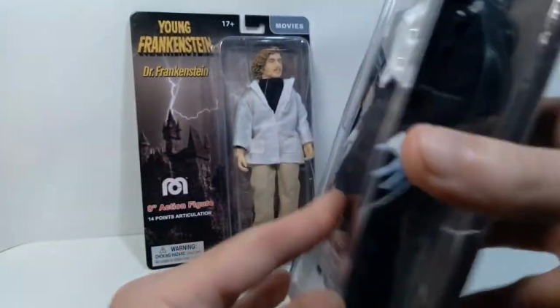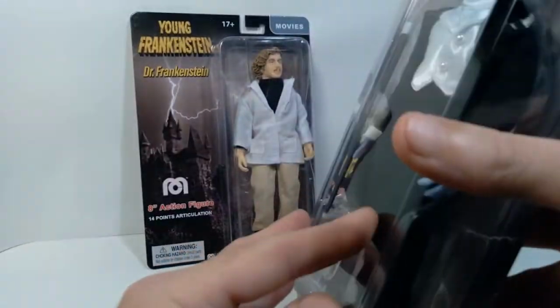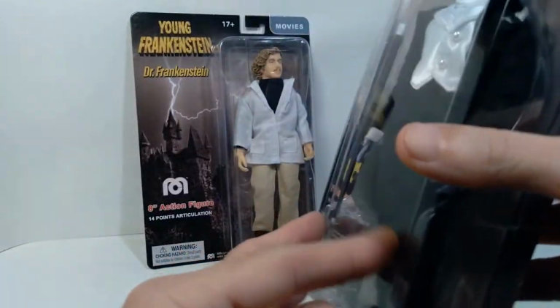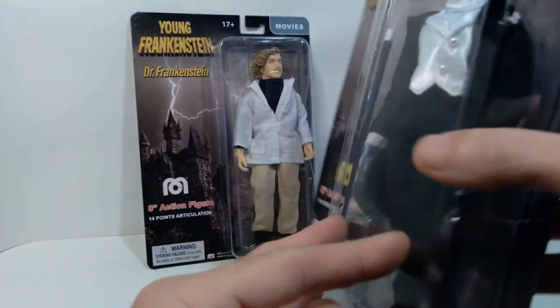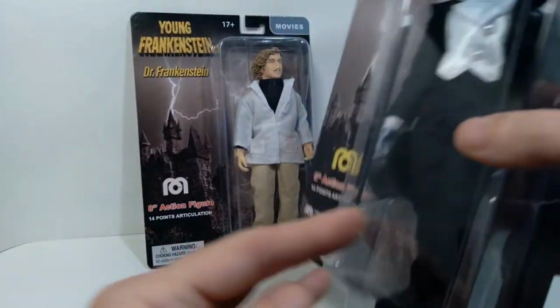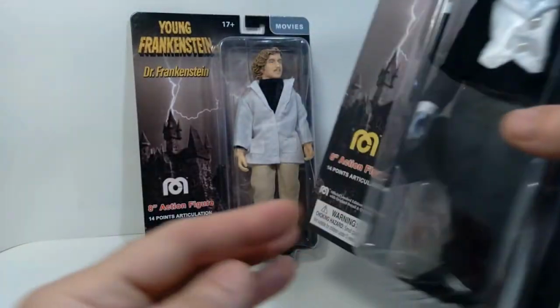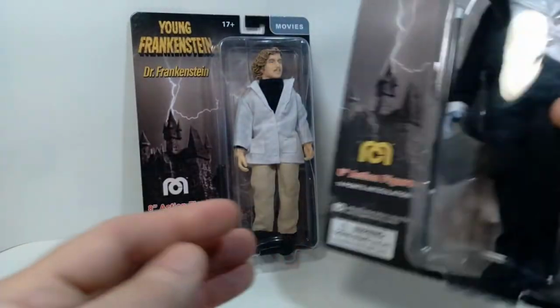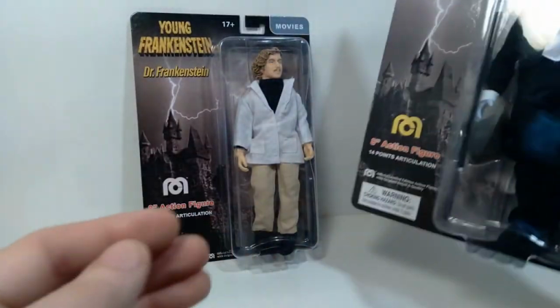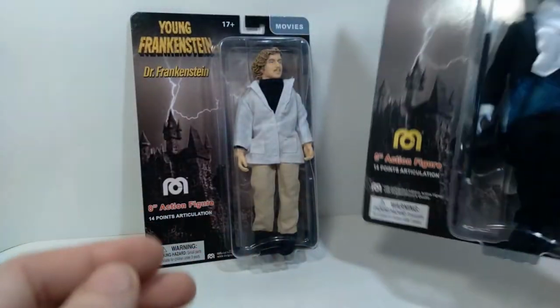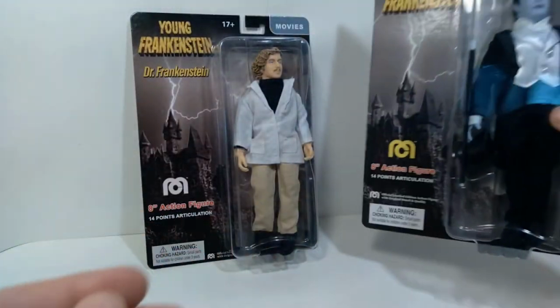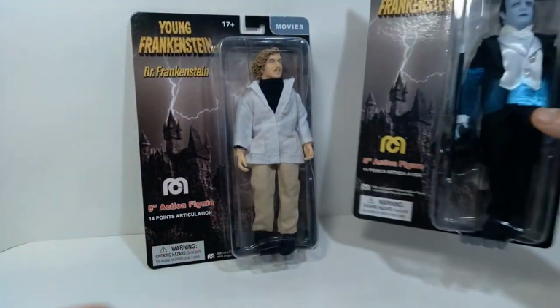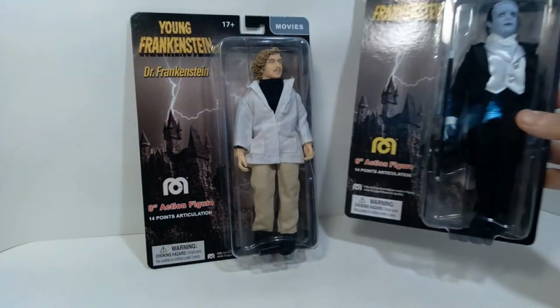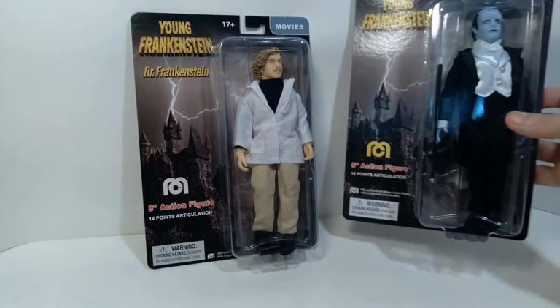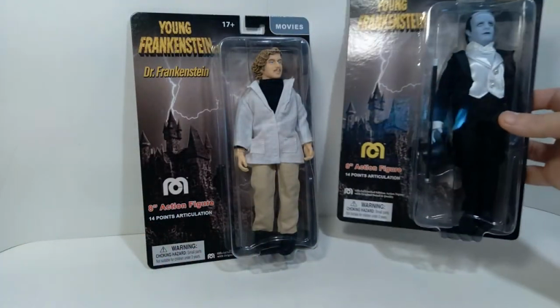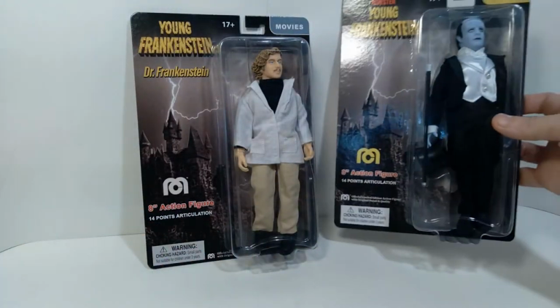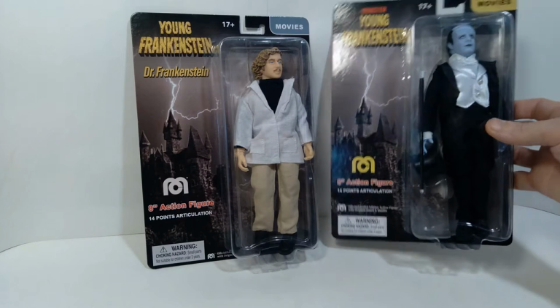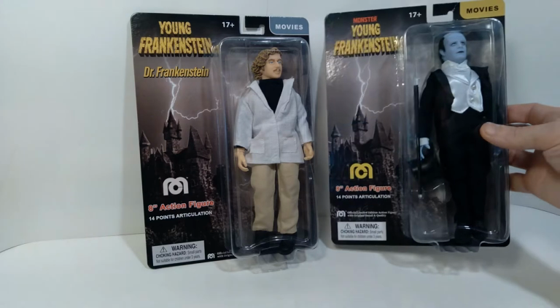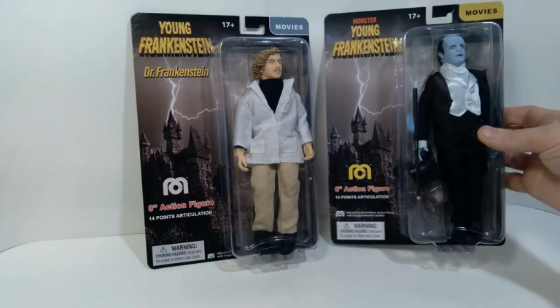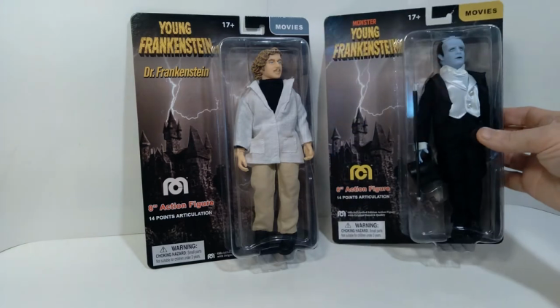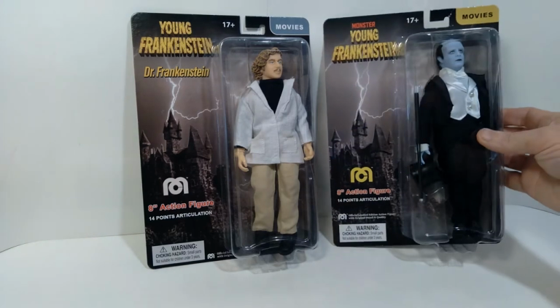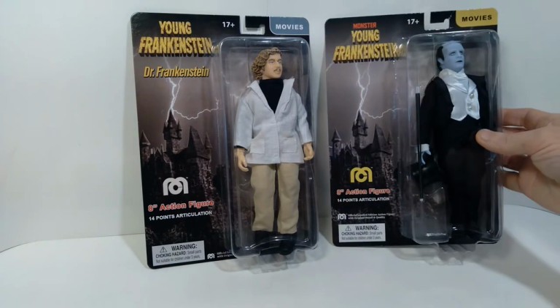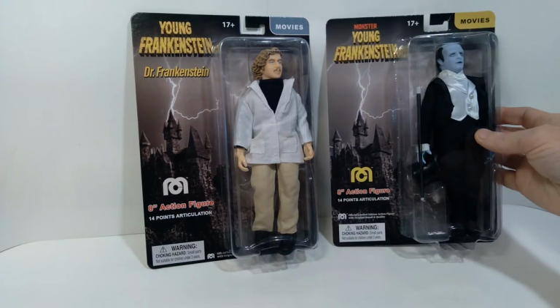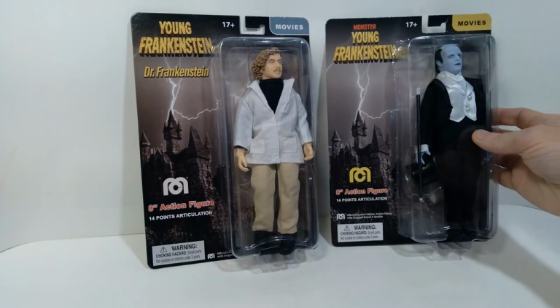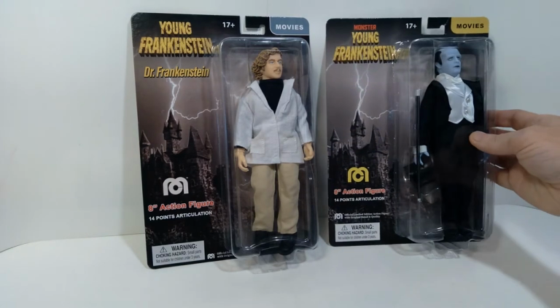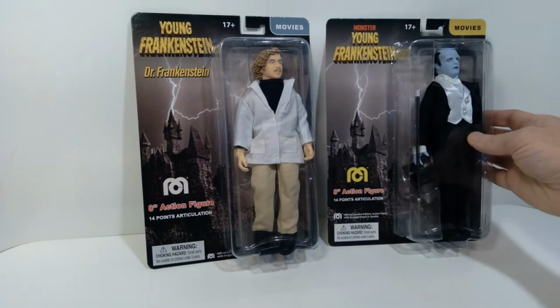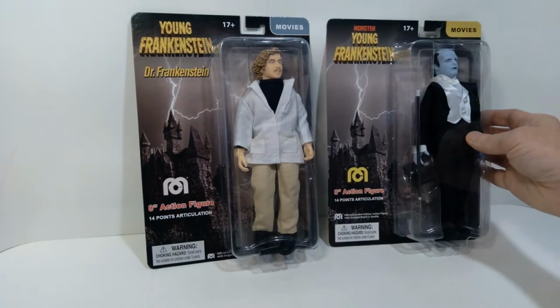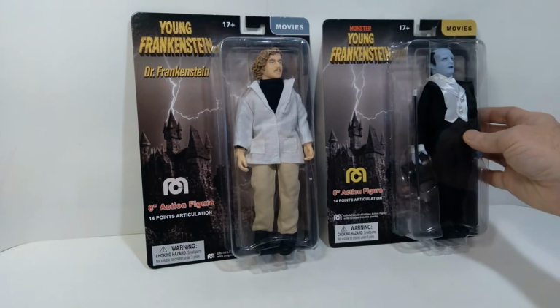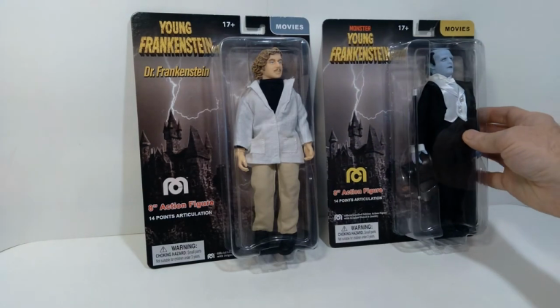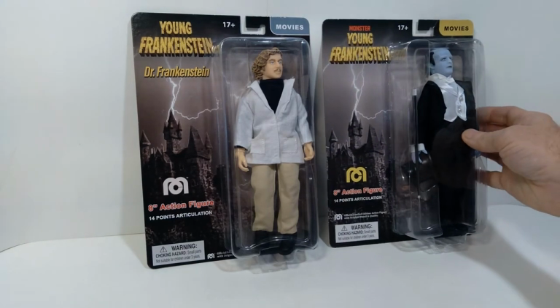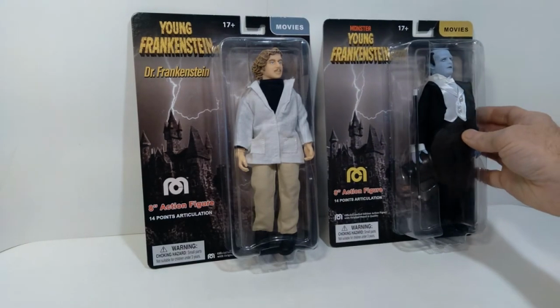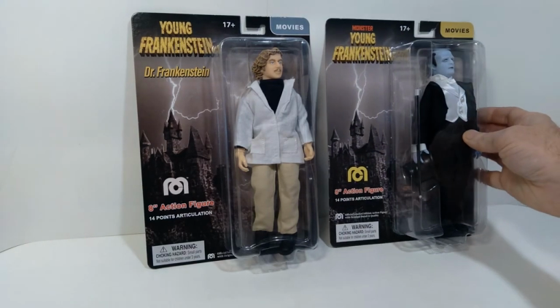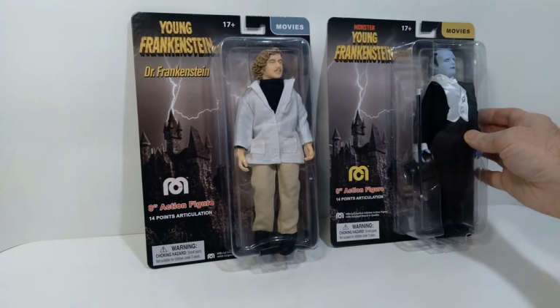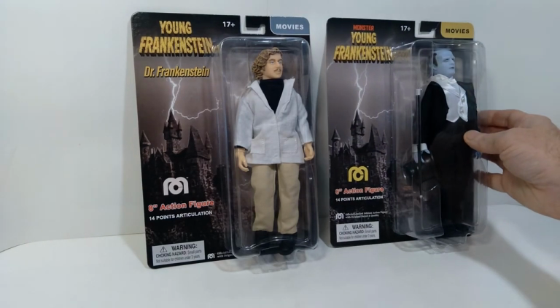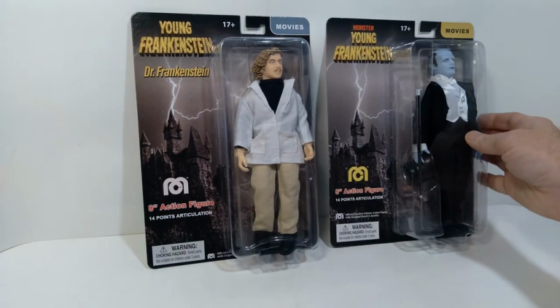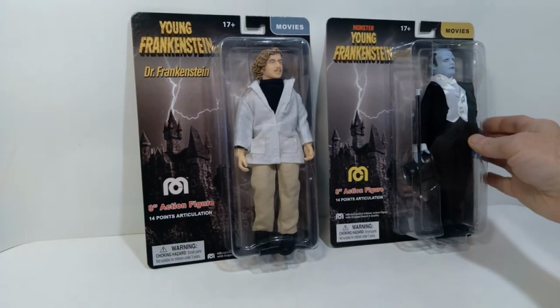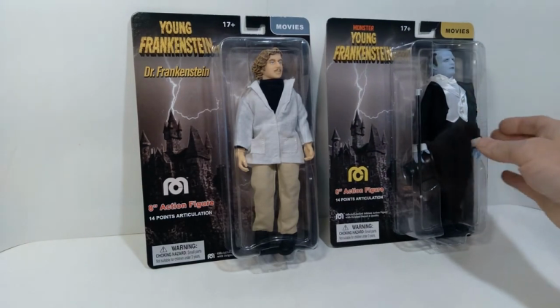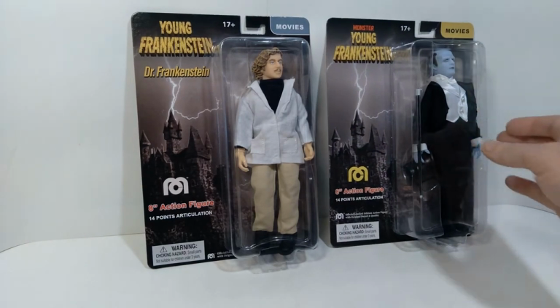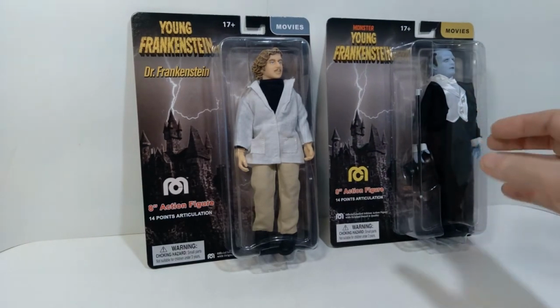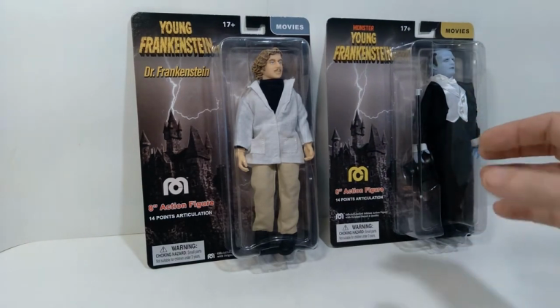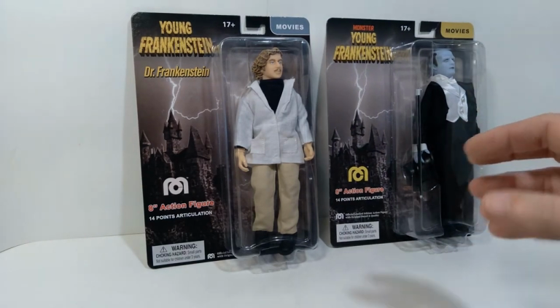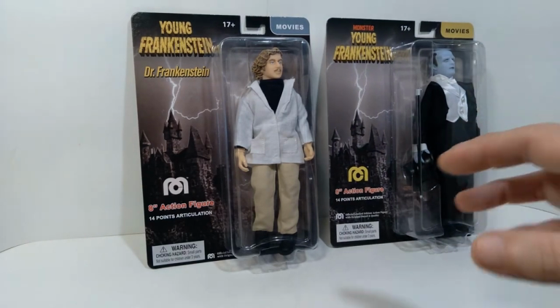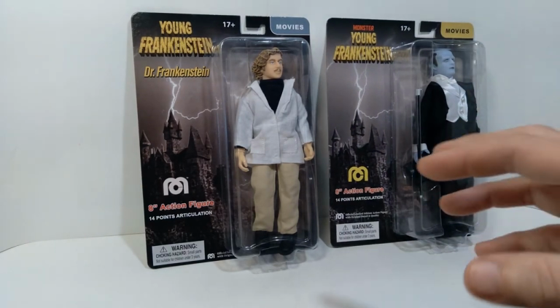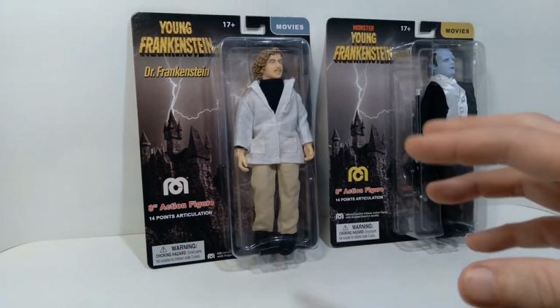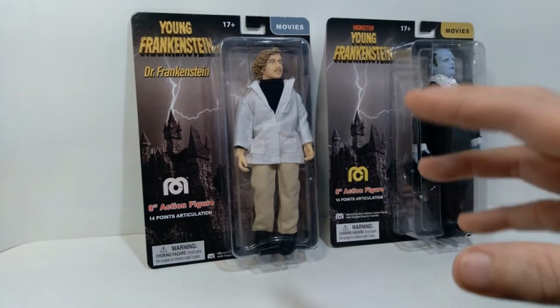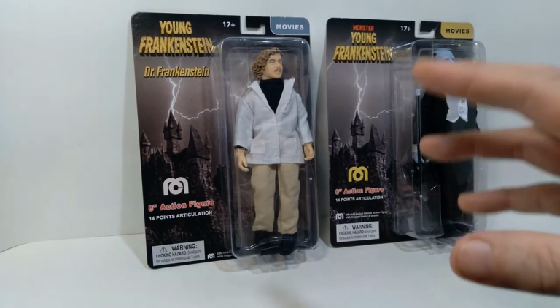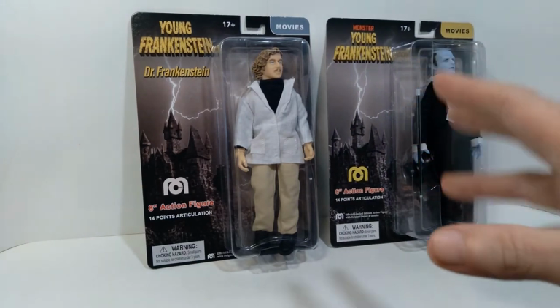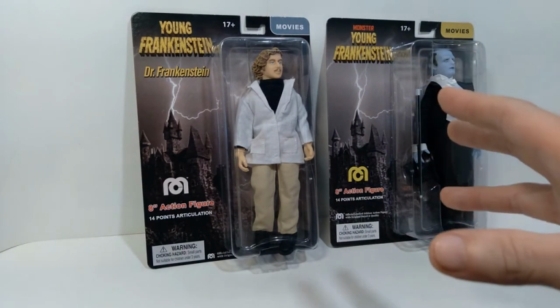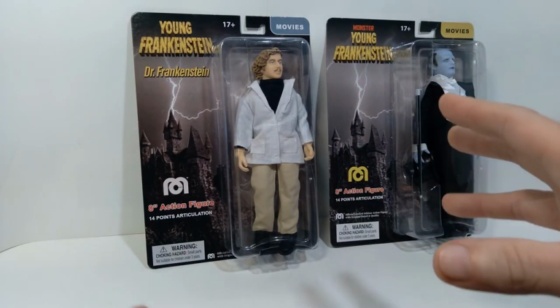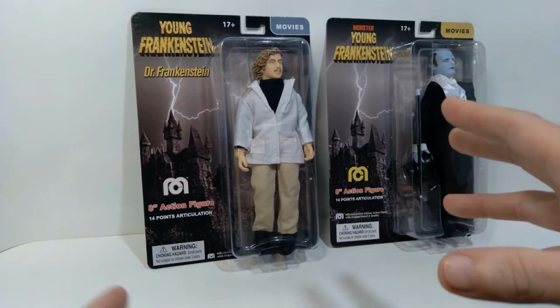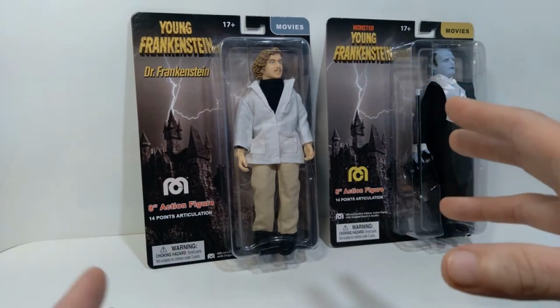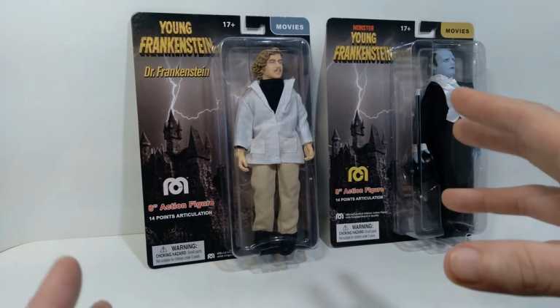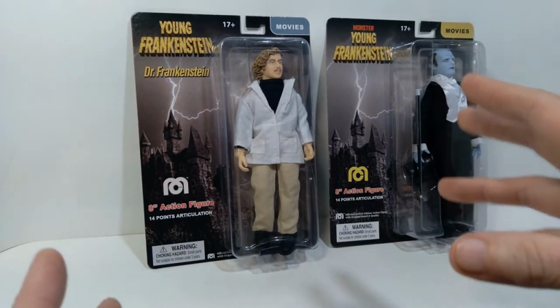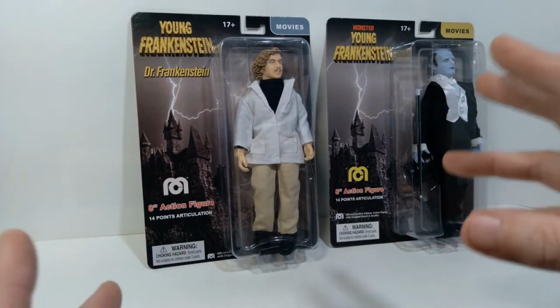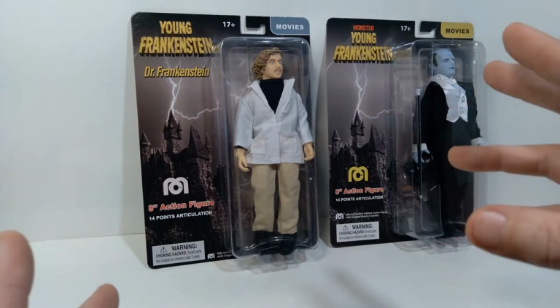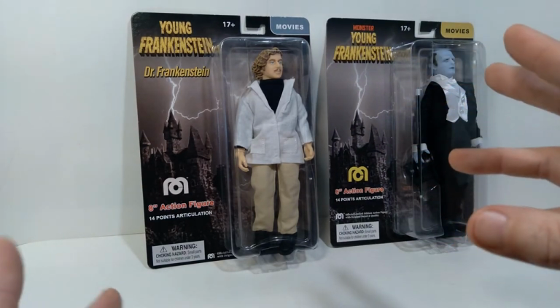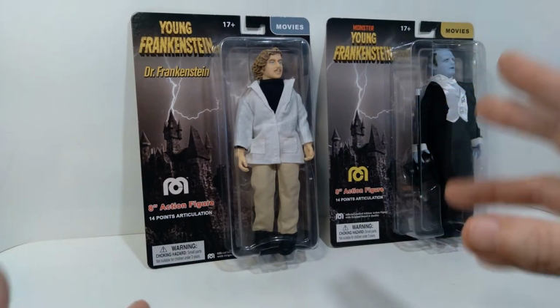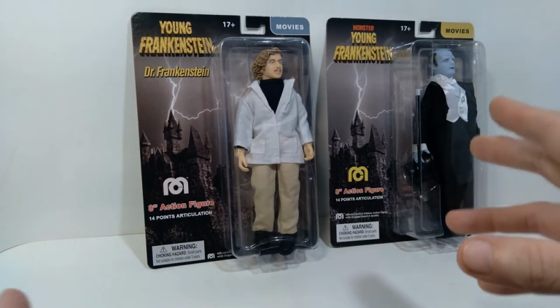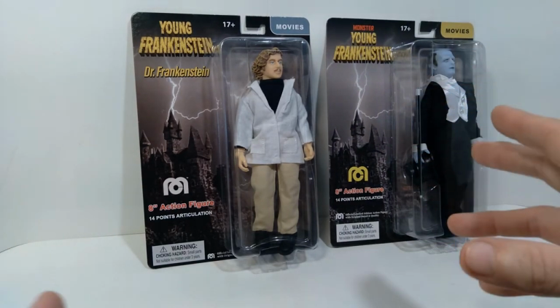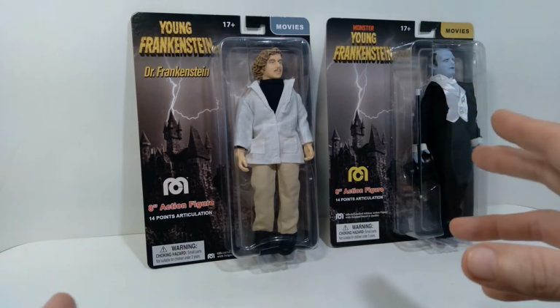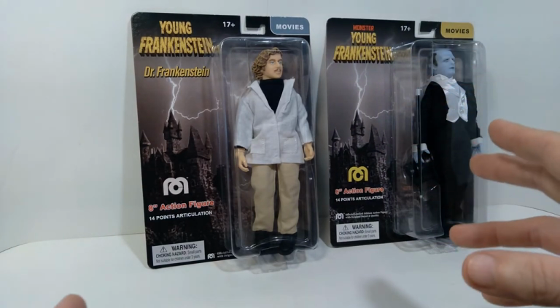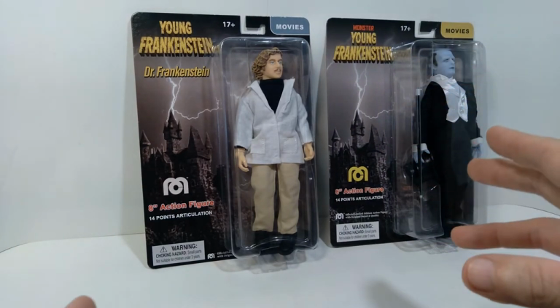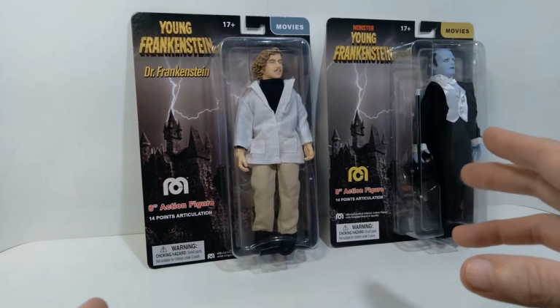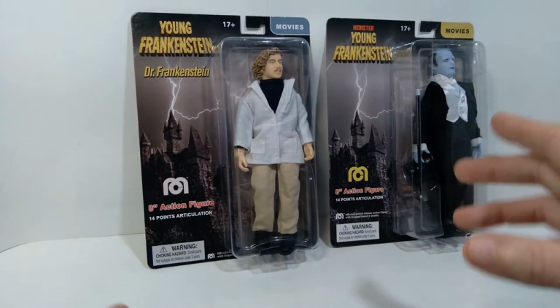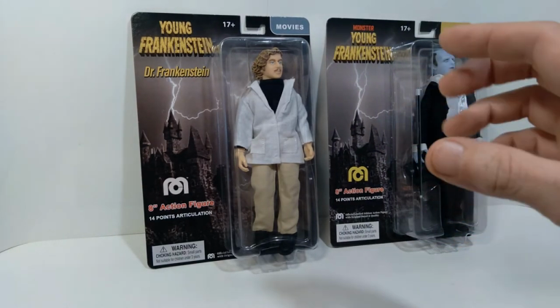Overall I'm very happy with these figures. I think they look really fantastic, and I don't know if they're going to do more.